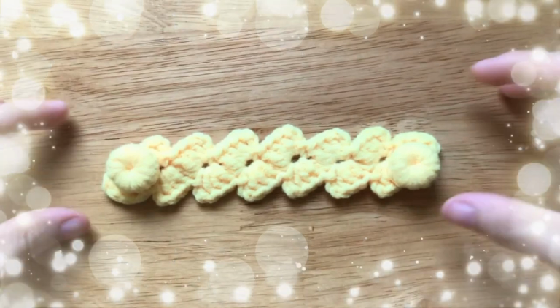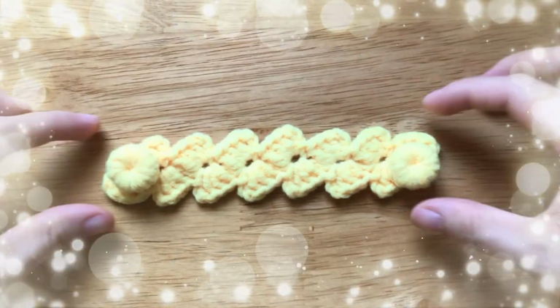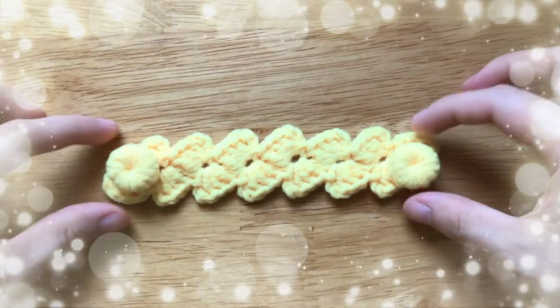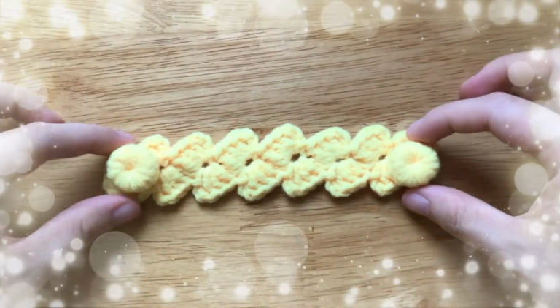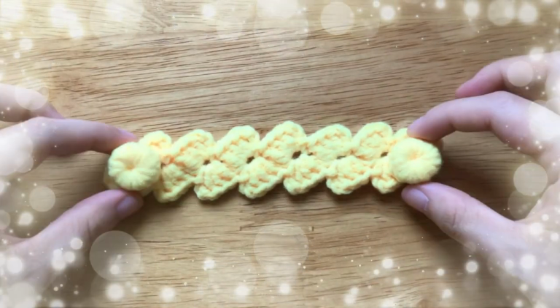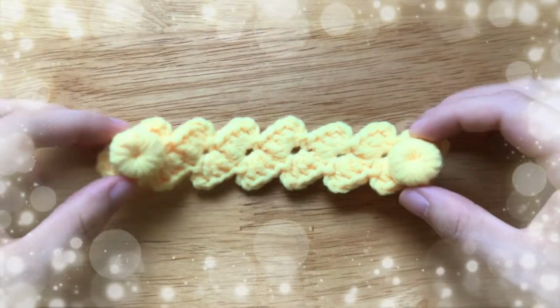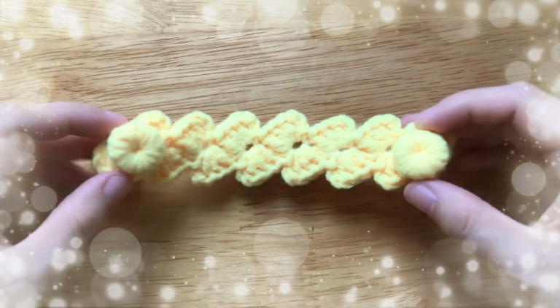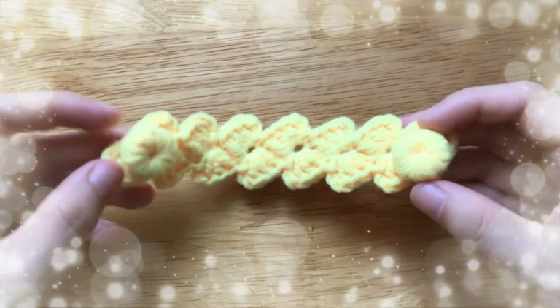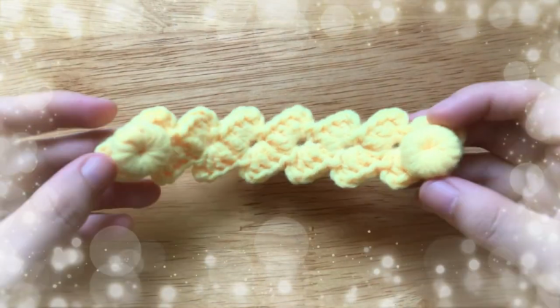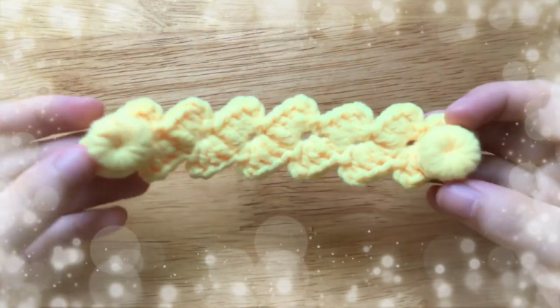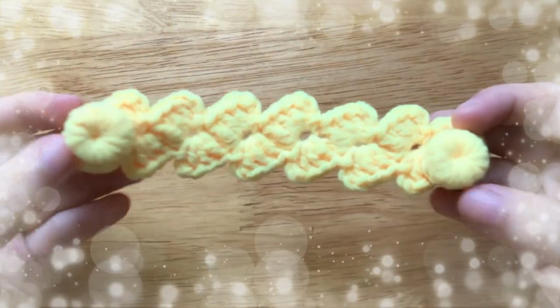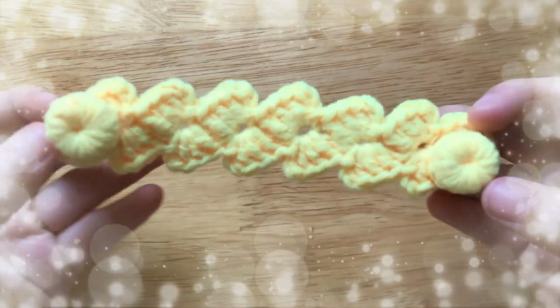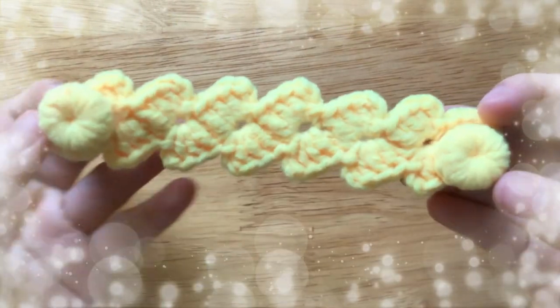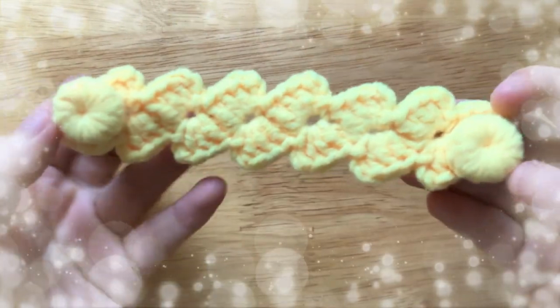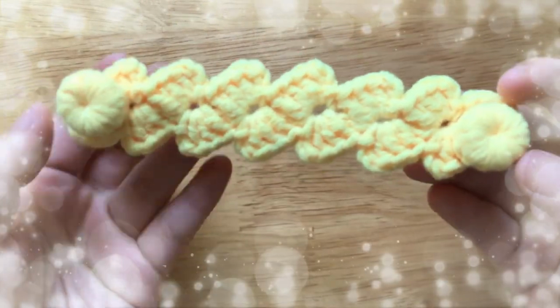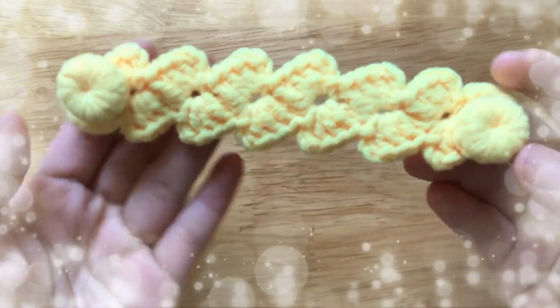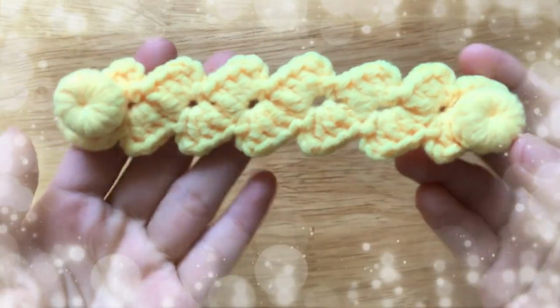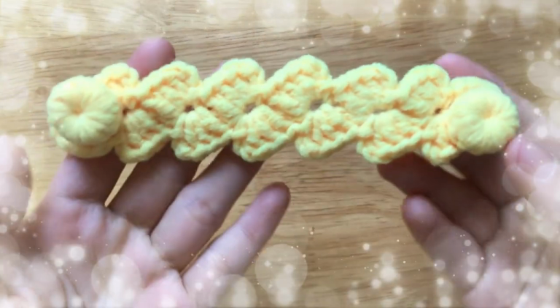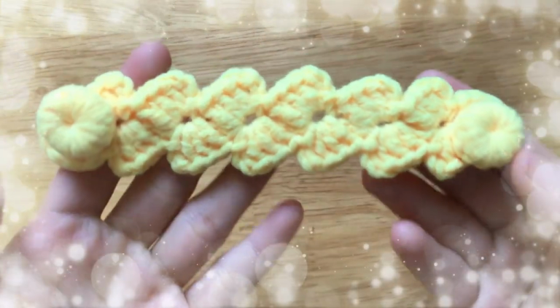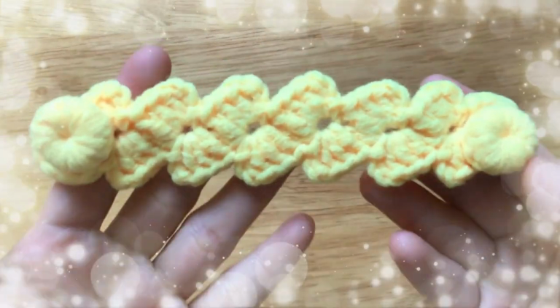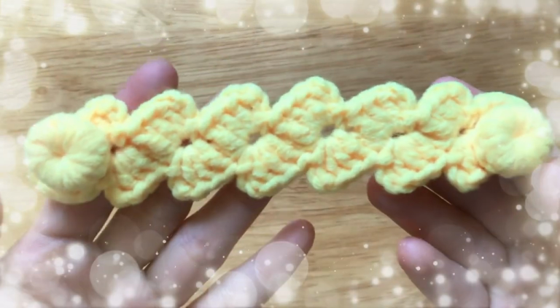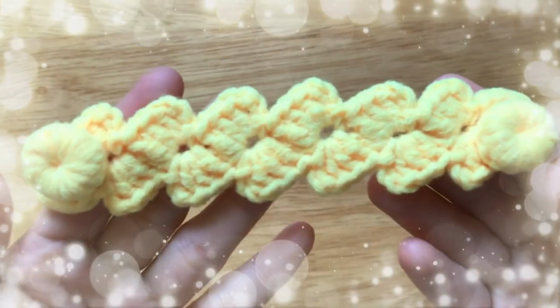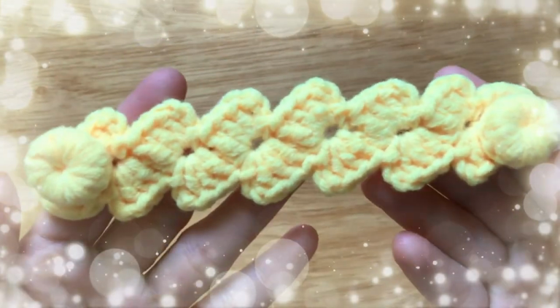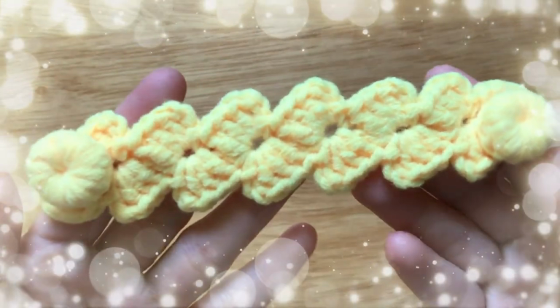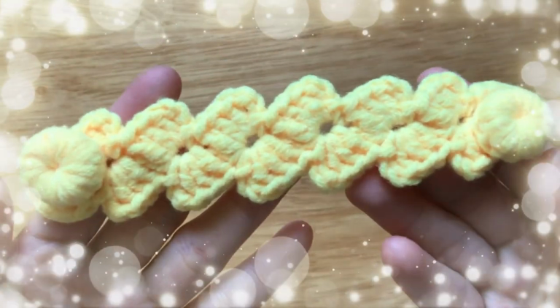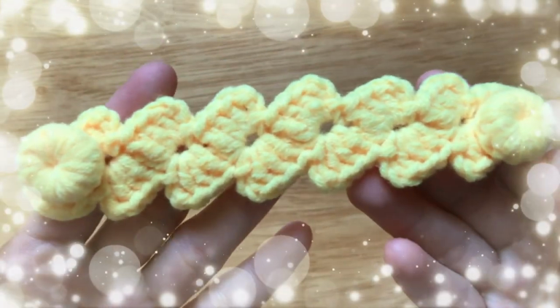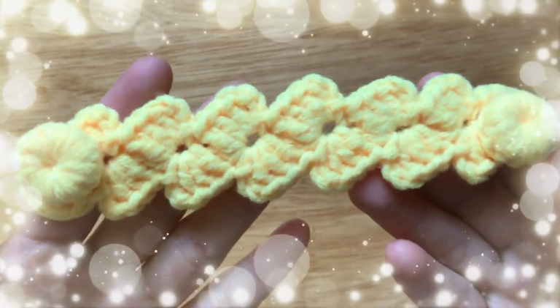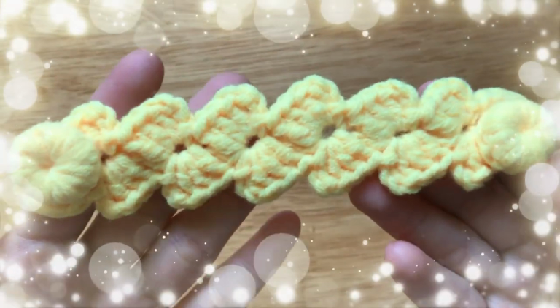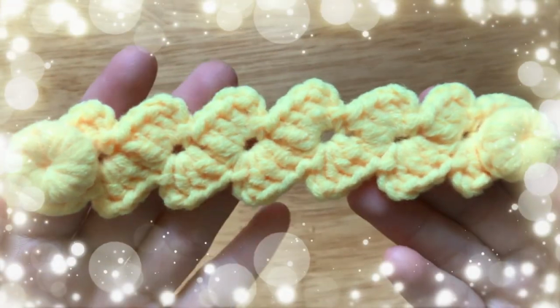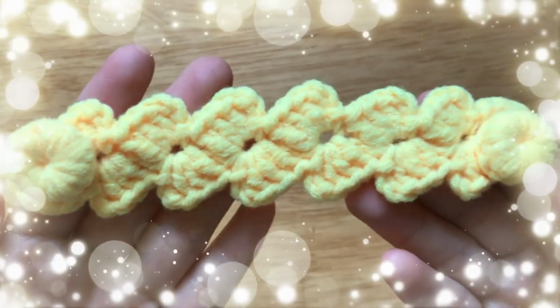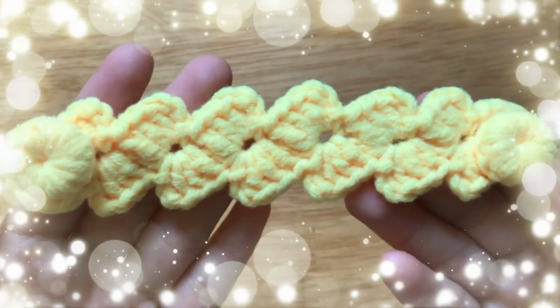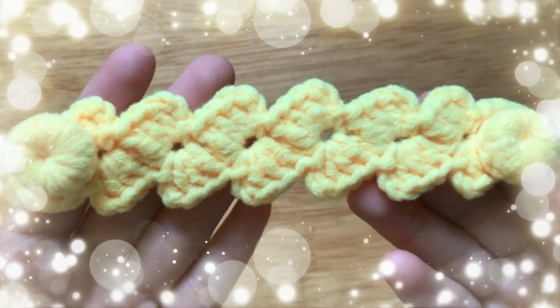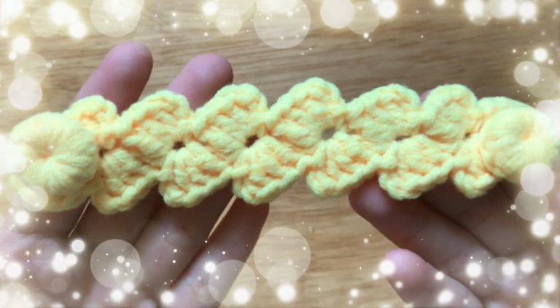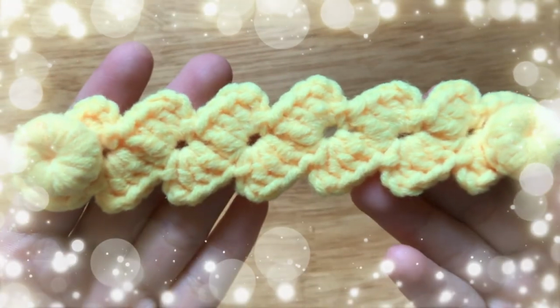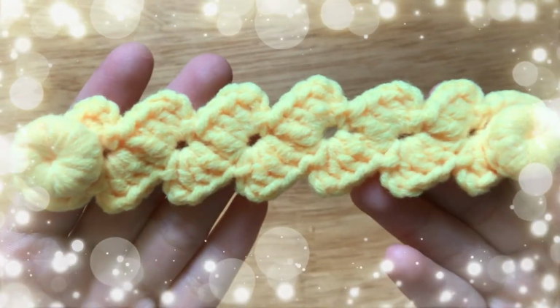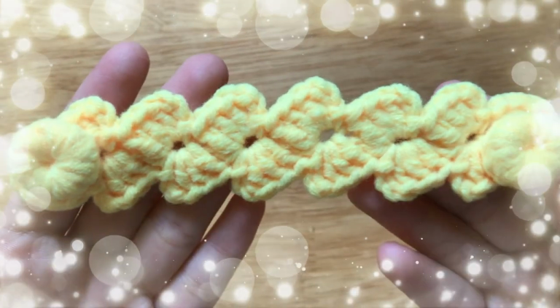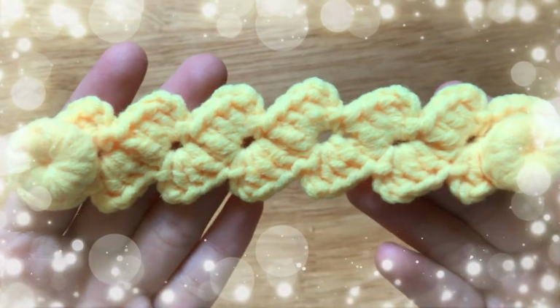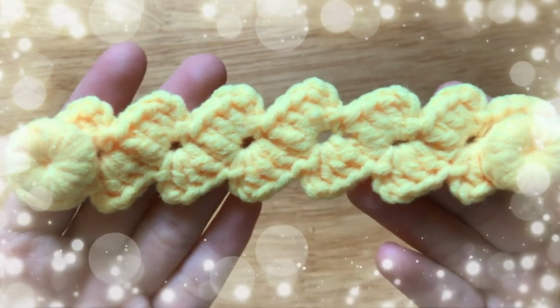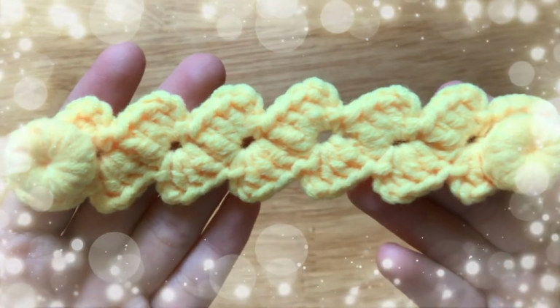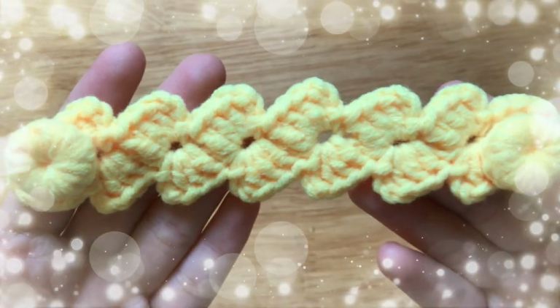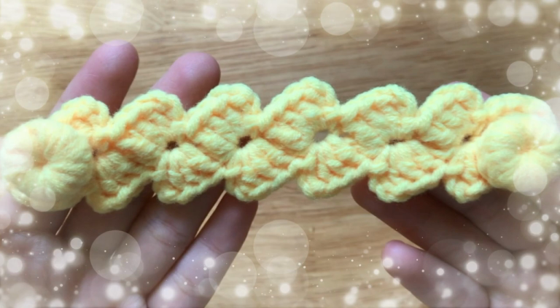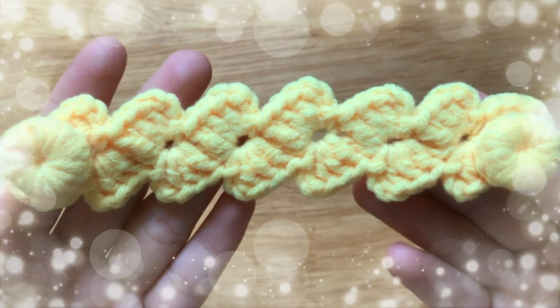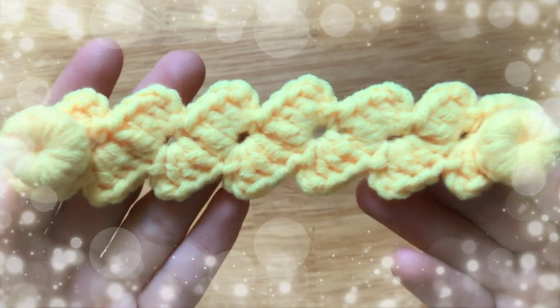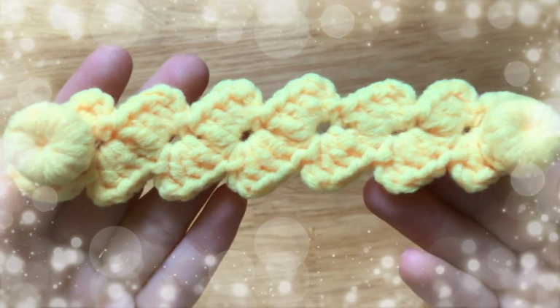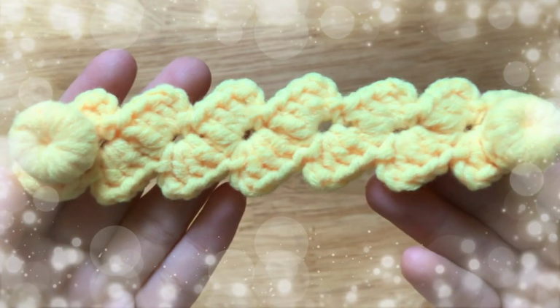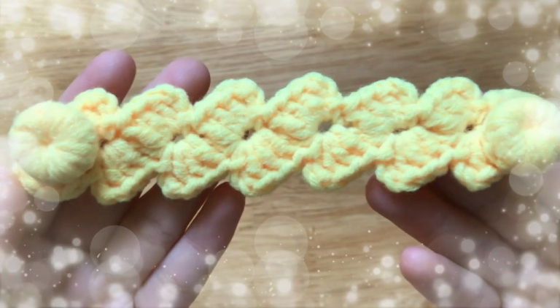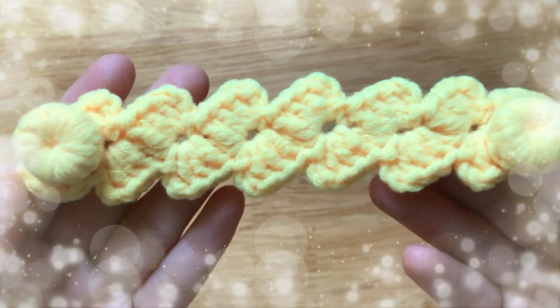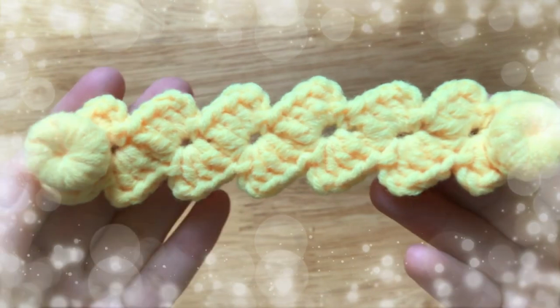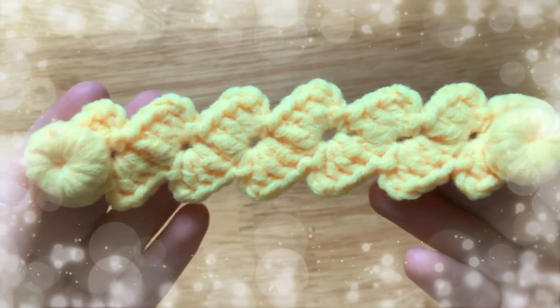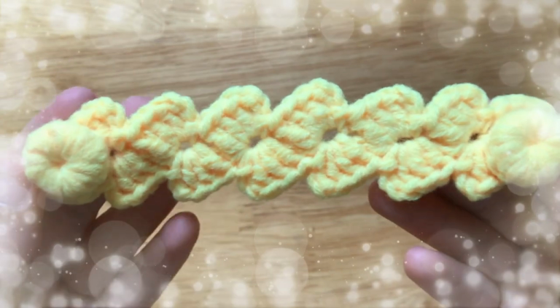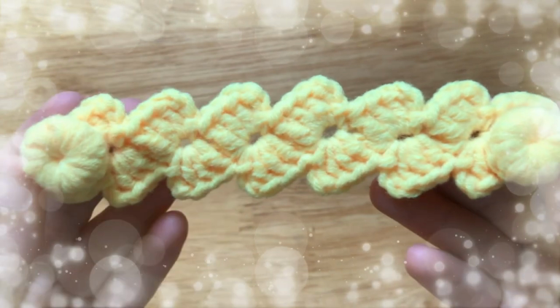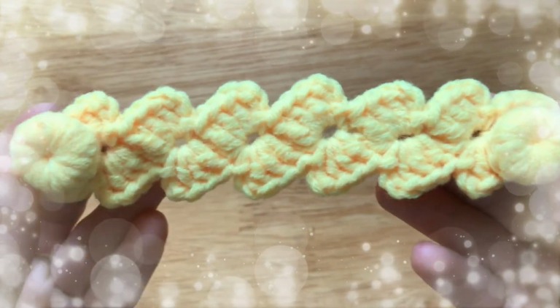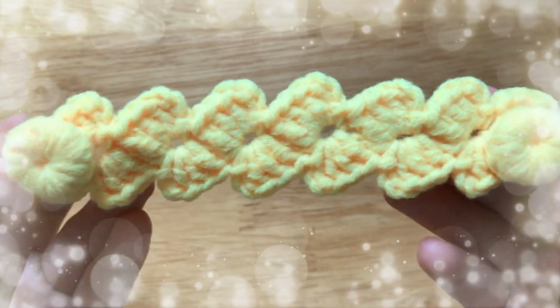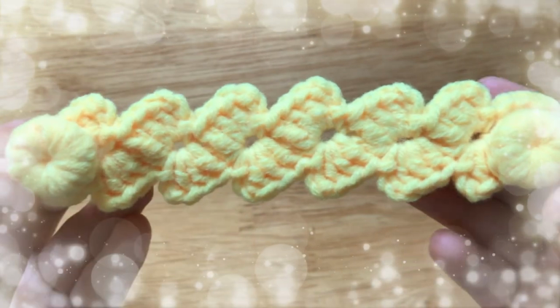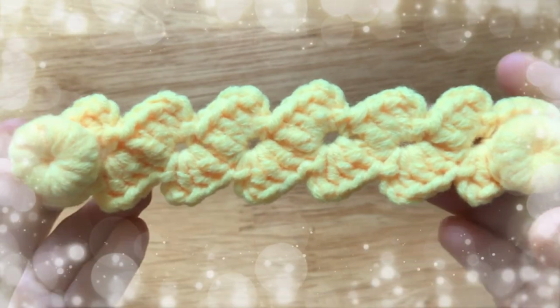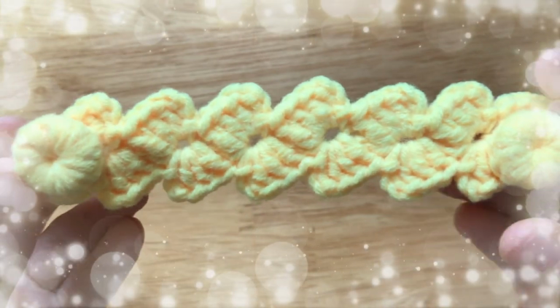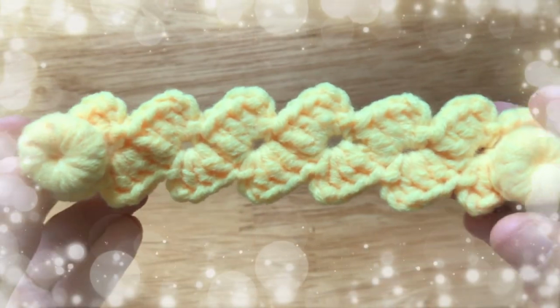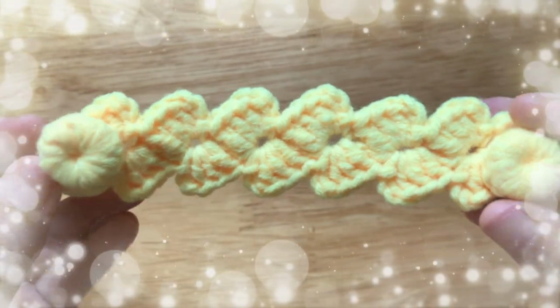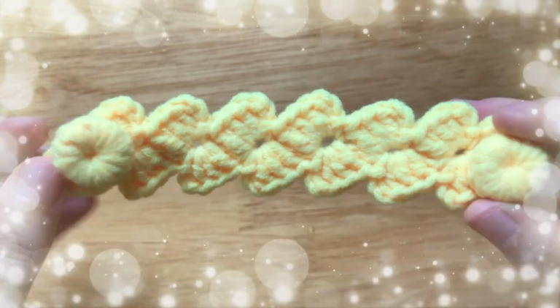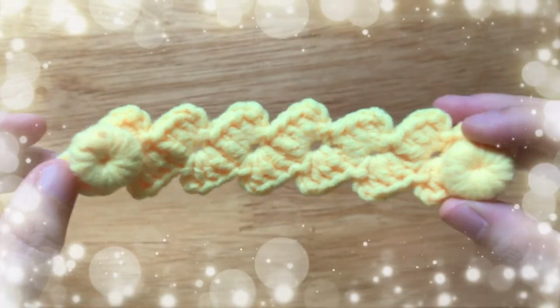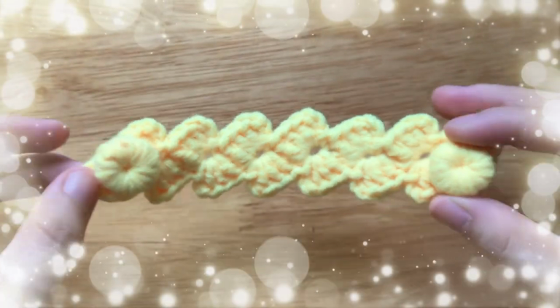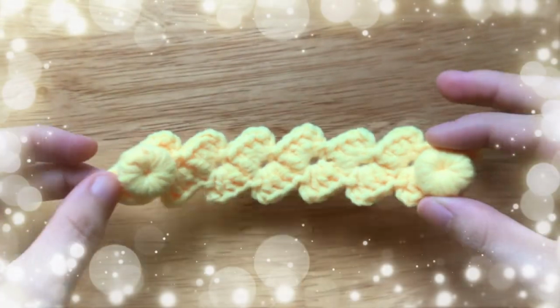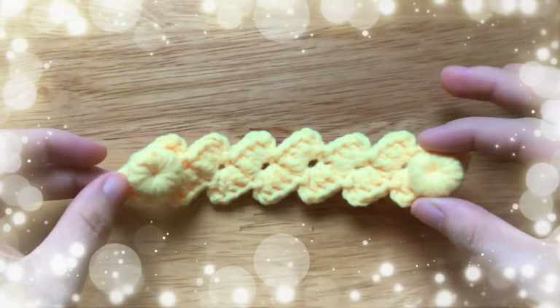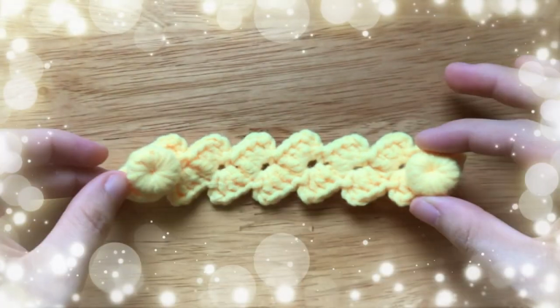Hi friends! Today I'm going to show you how to make a tilted bow ear saver. Let's start it!